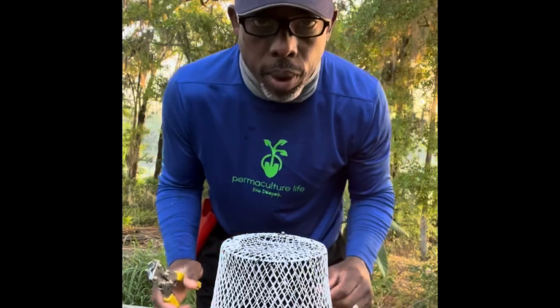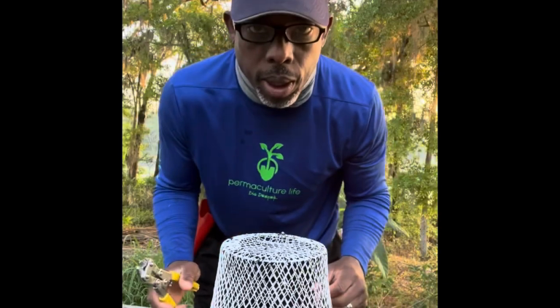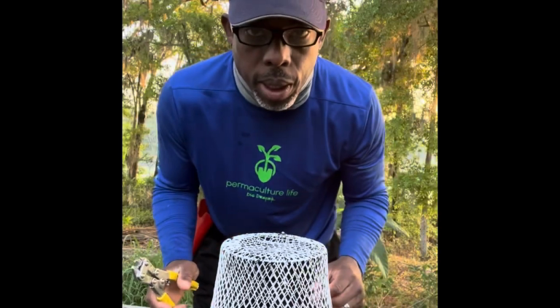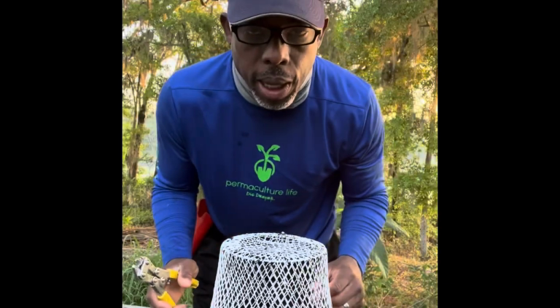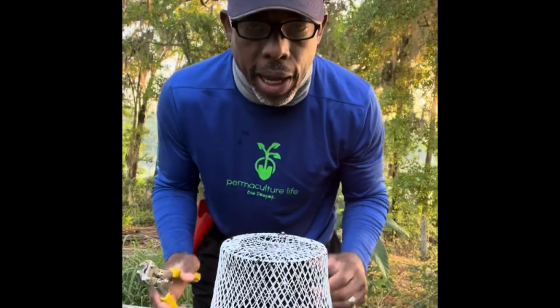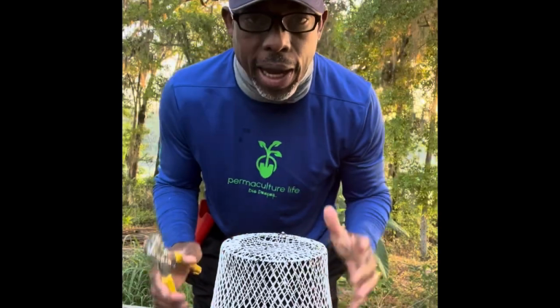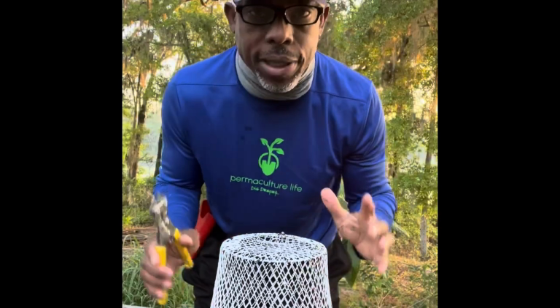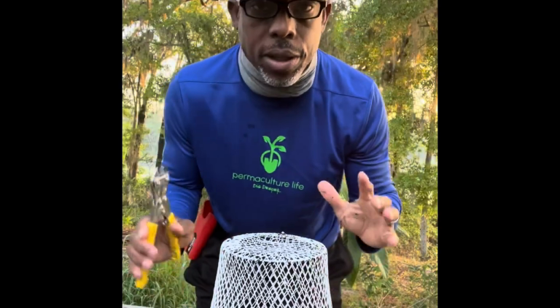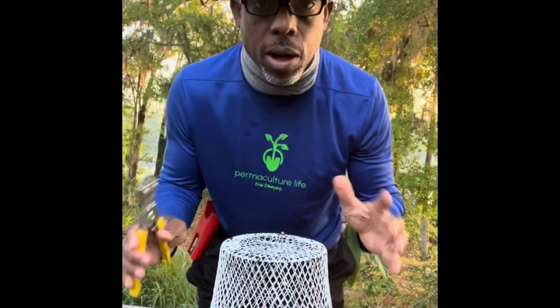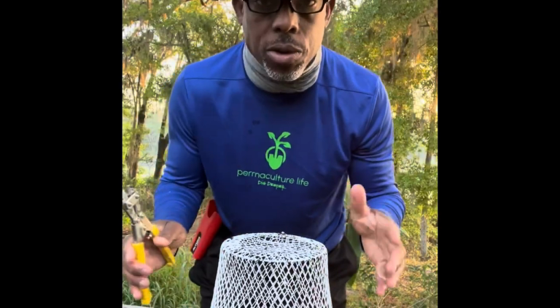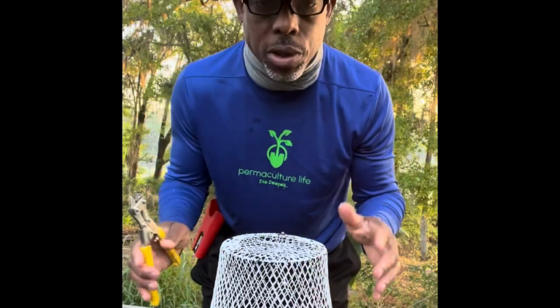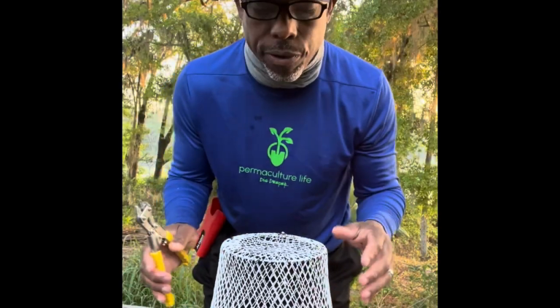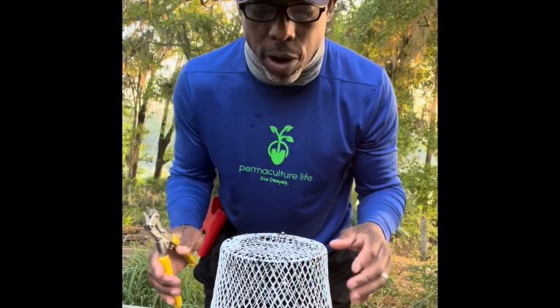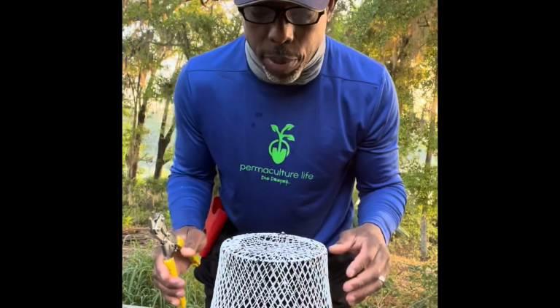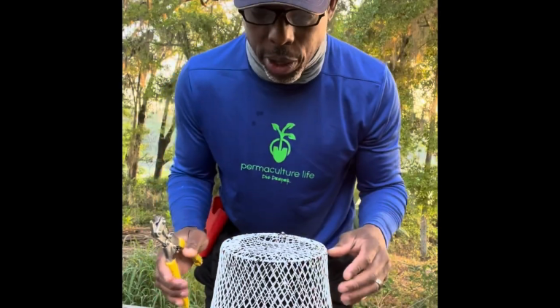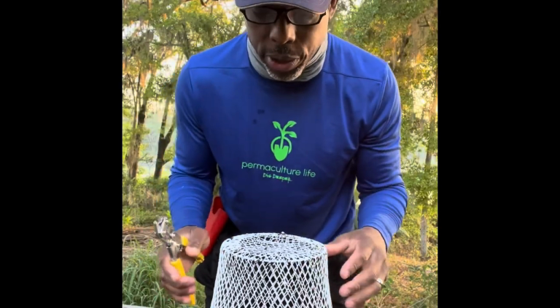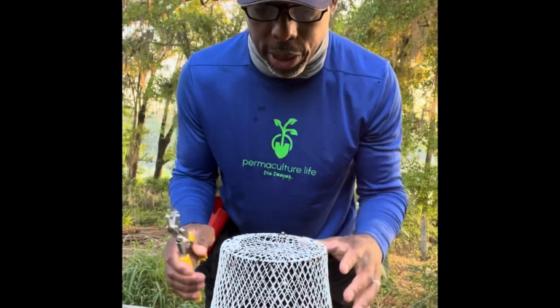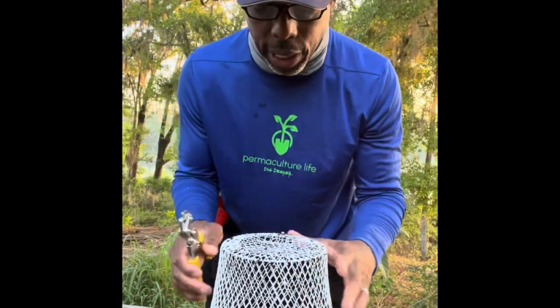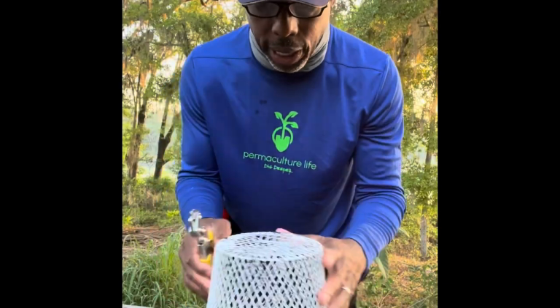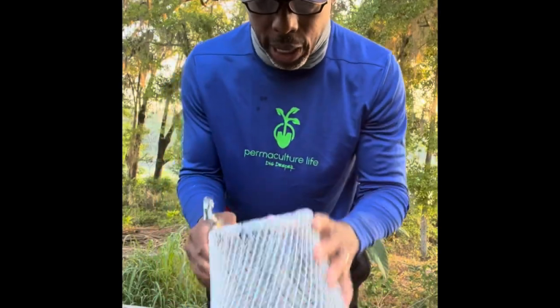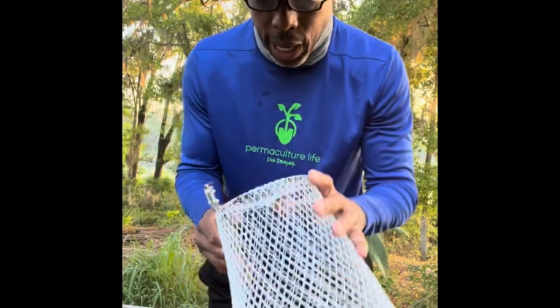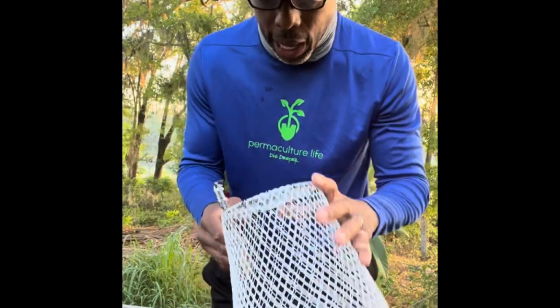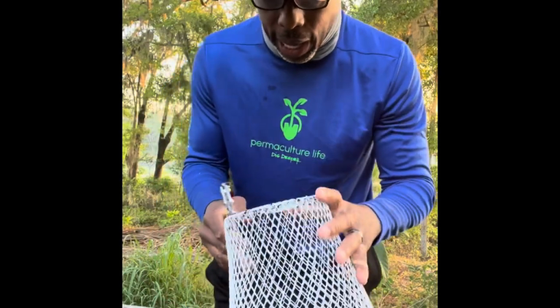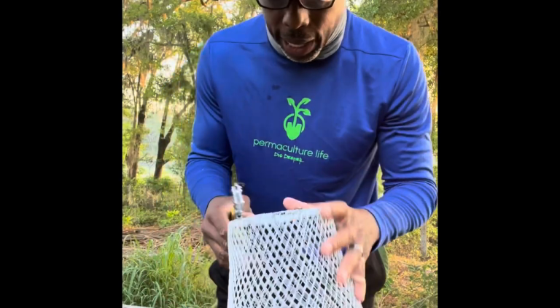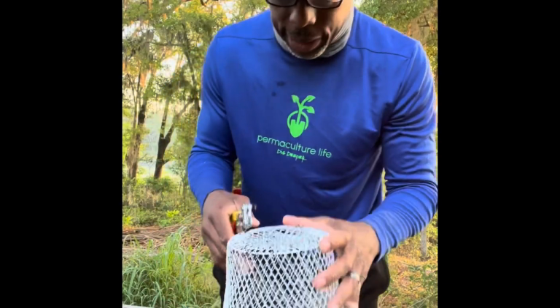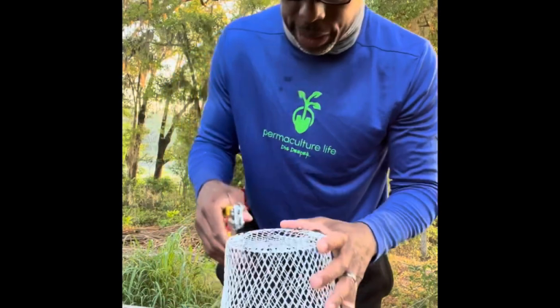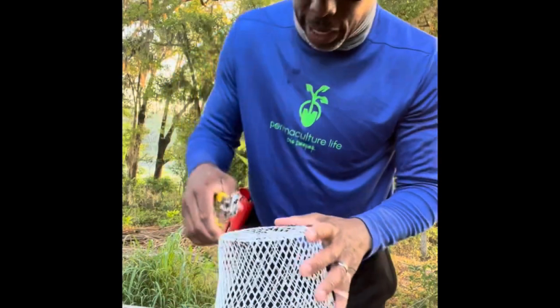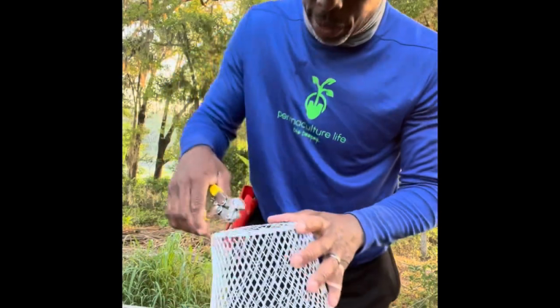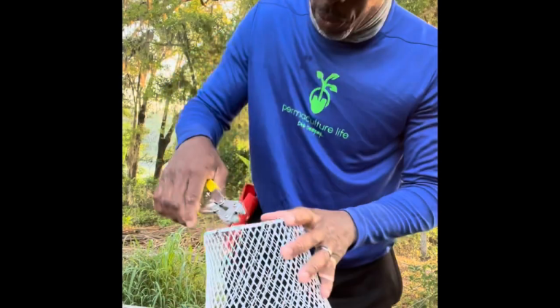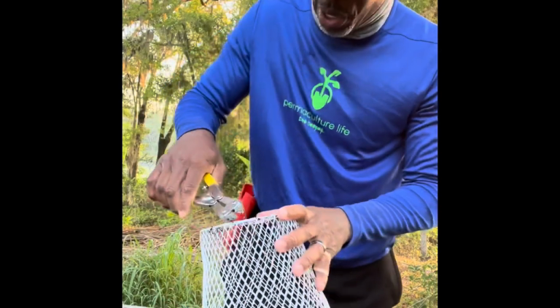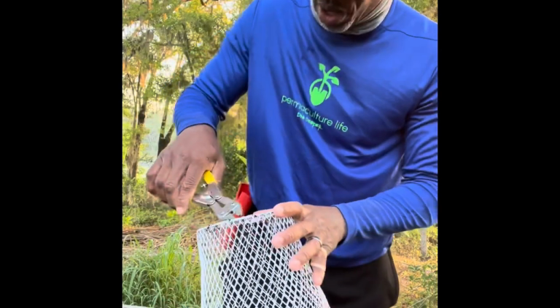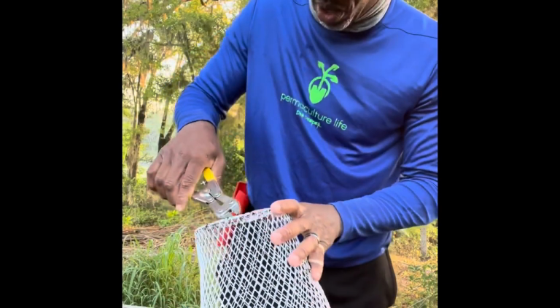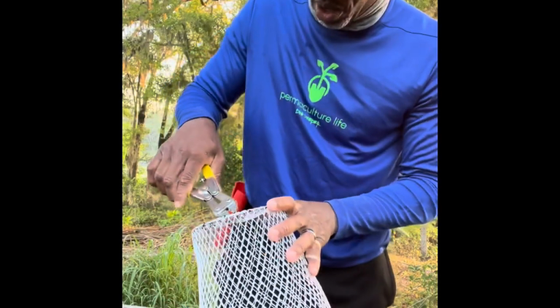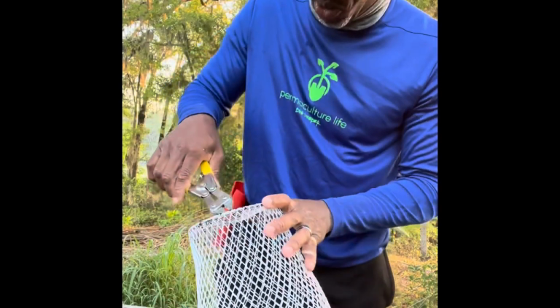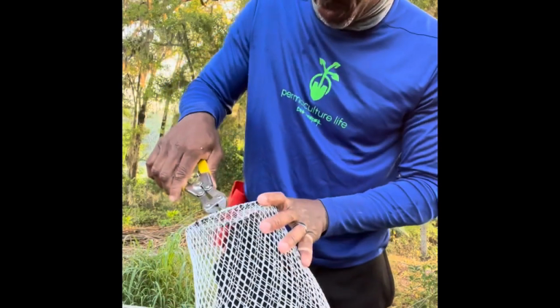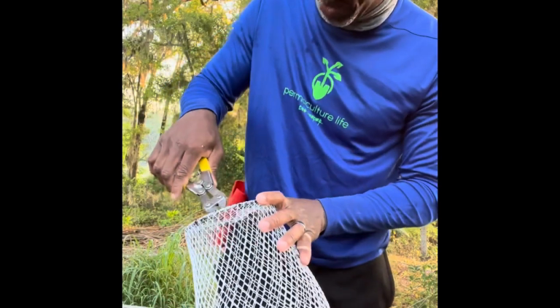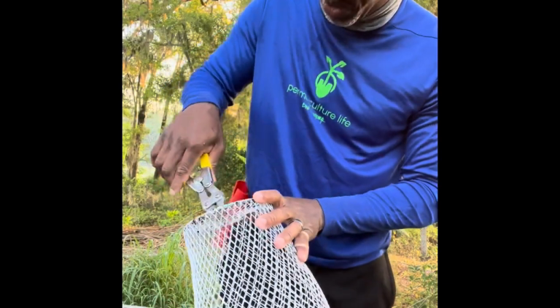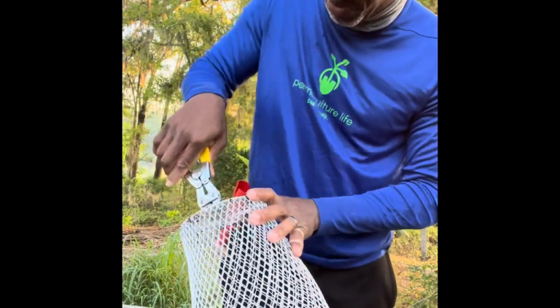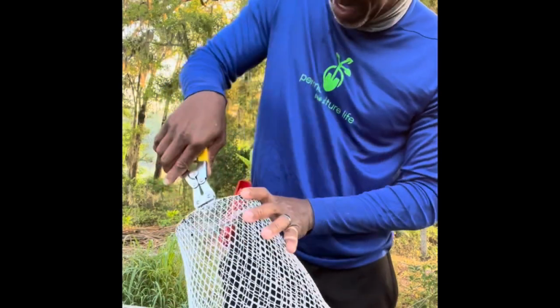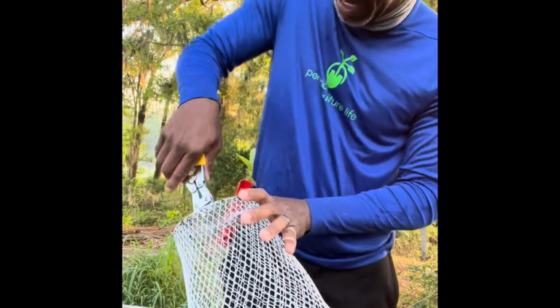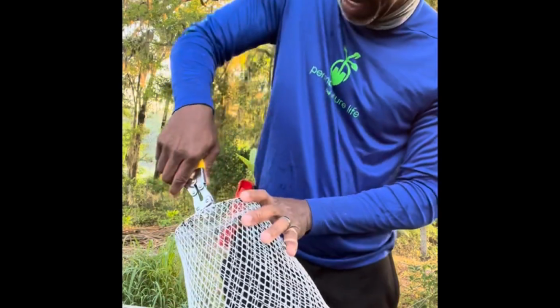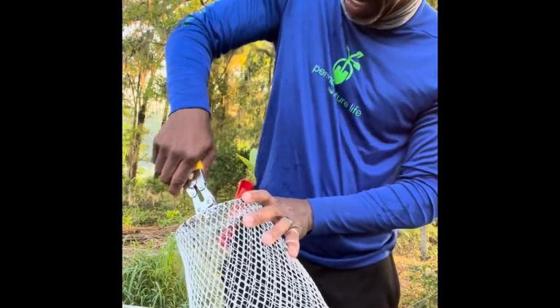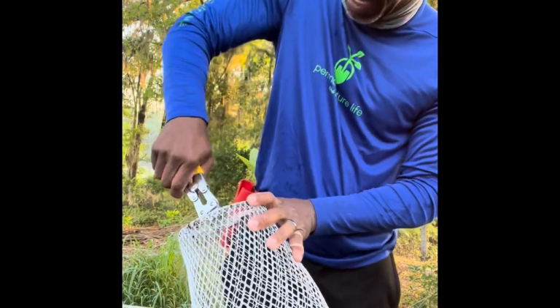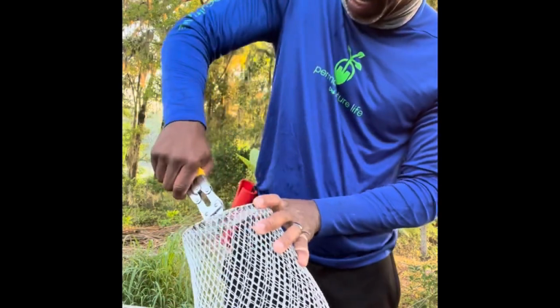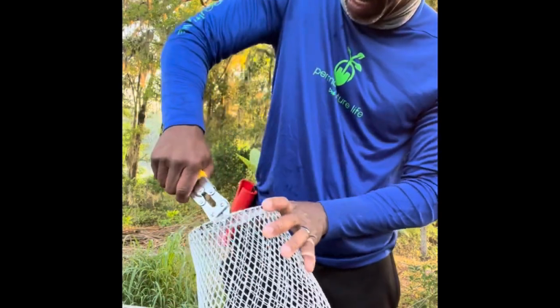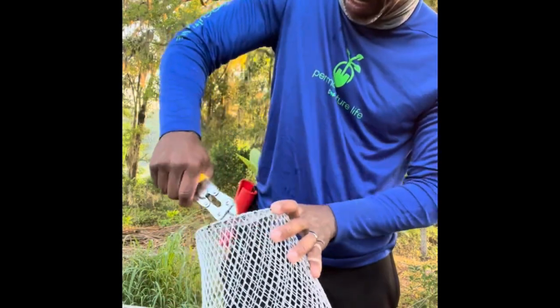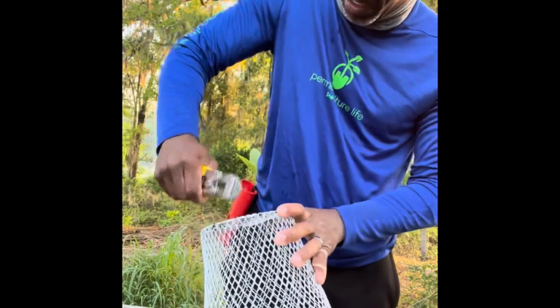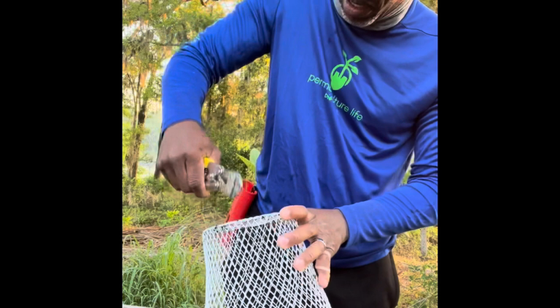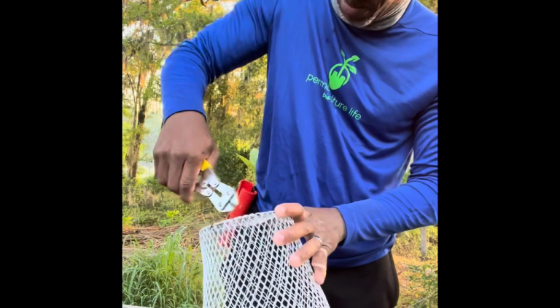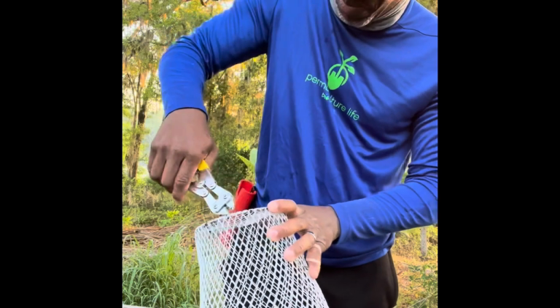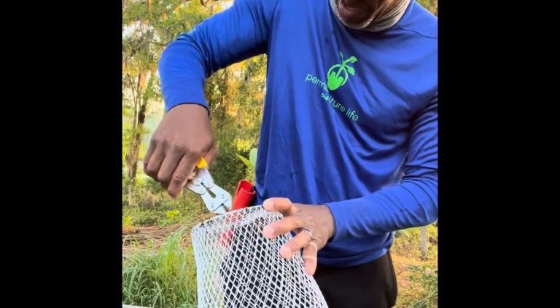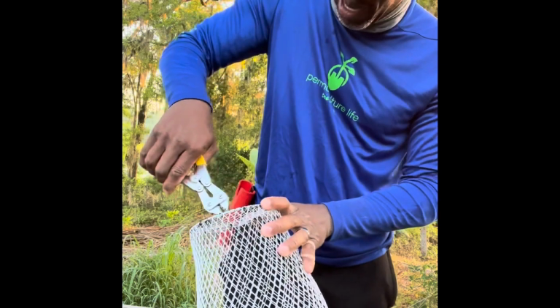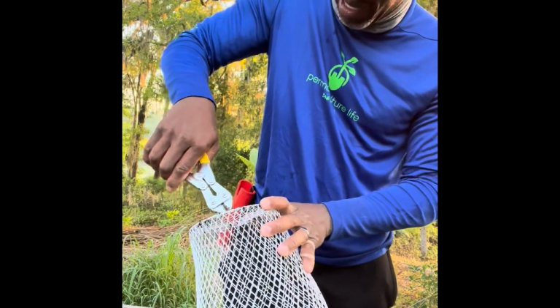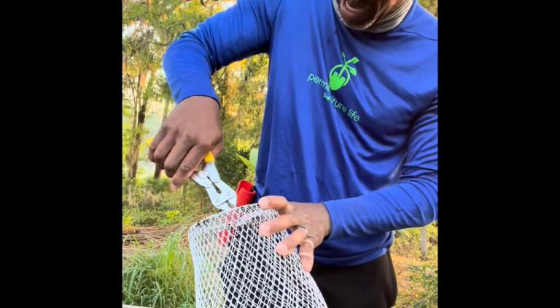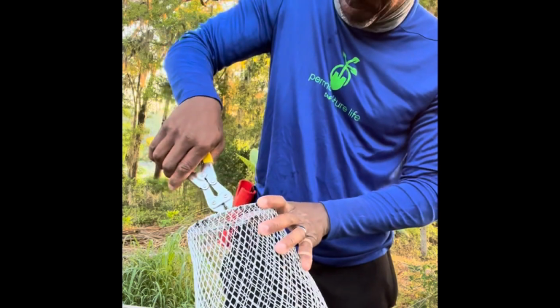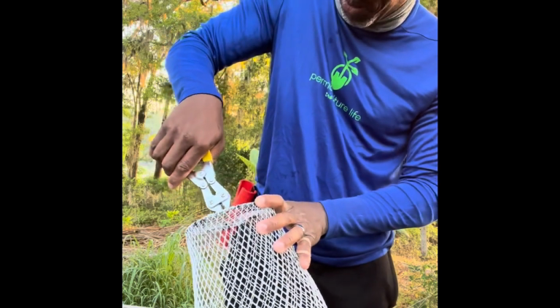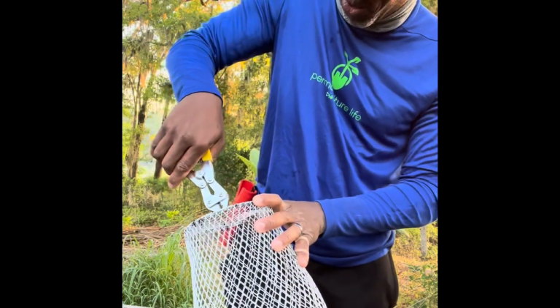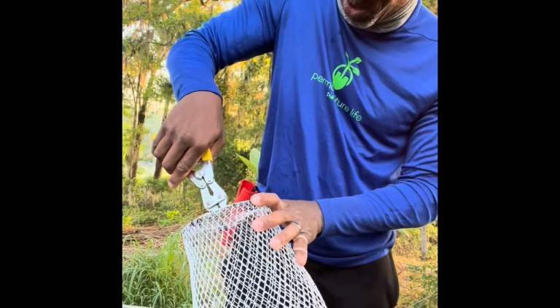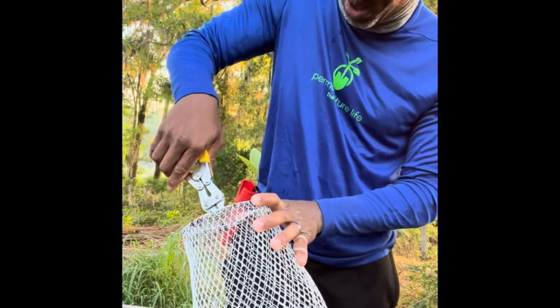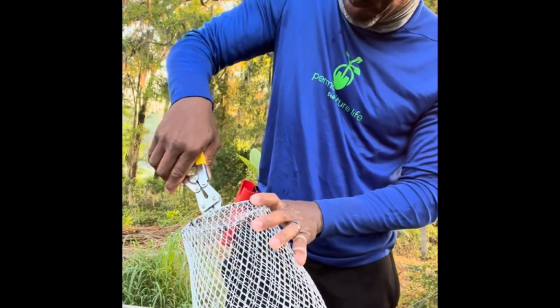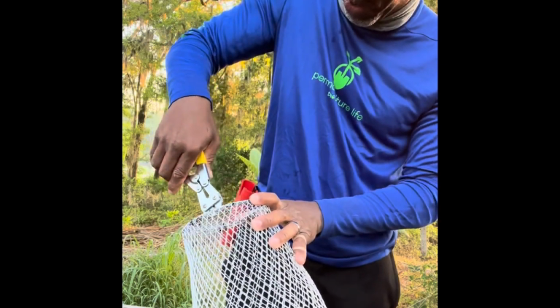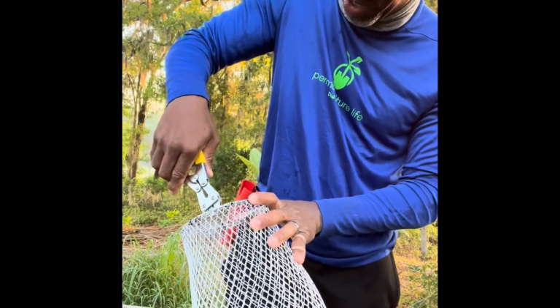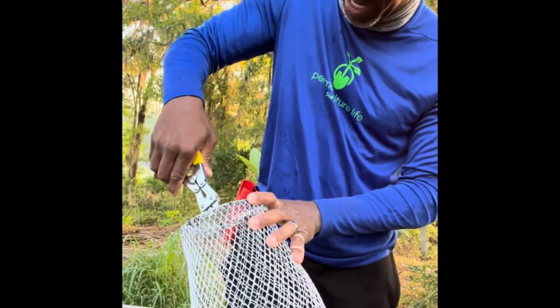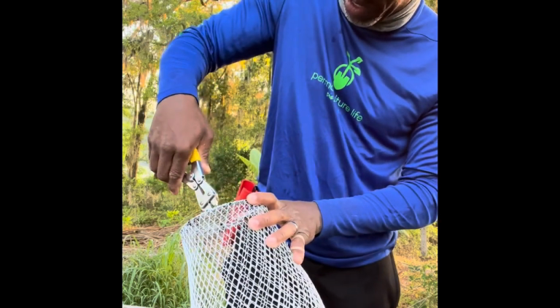Hey guys, Andre the Farmer here today. And today we are going to make a pineapple protector.